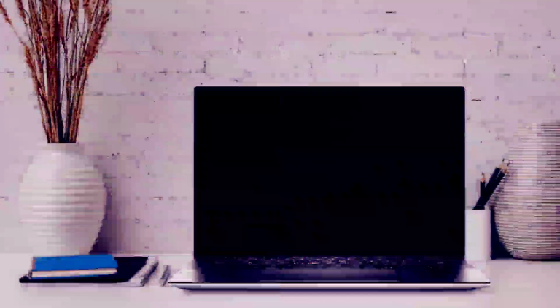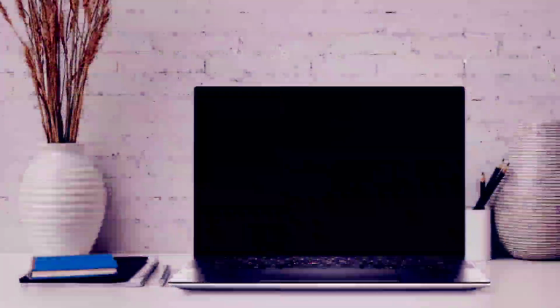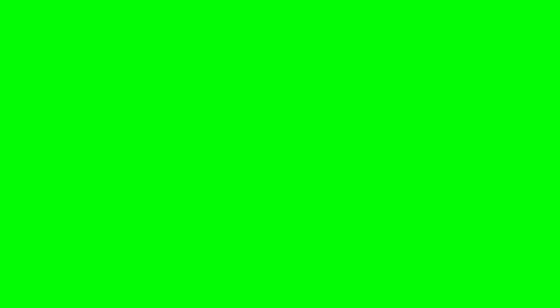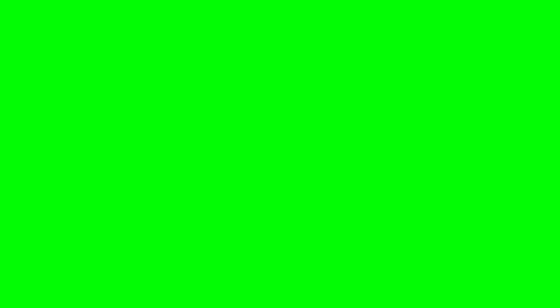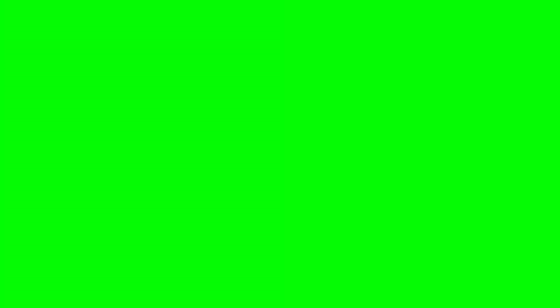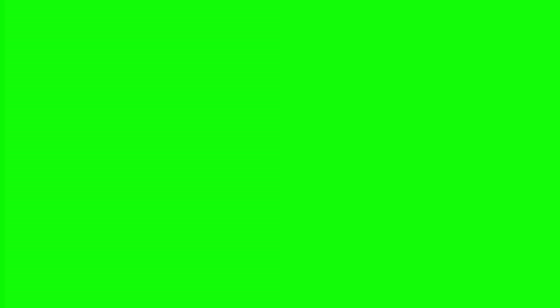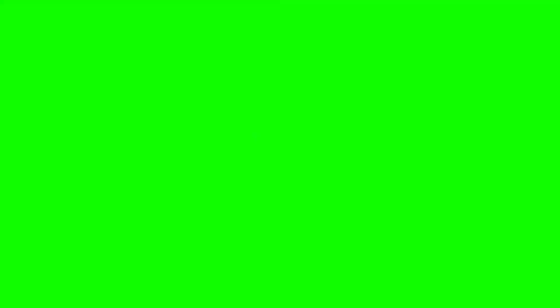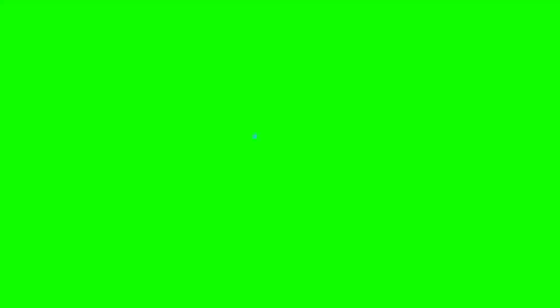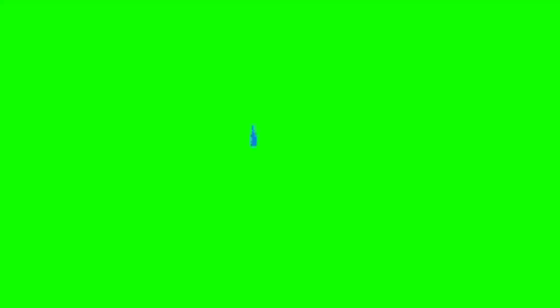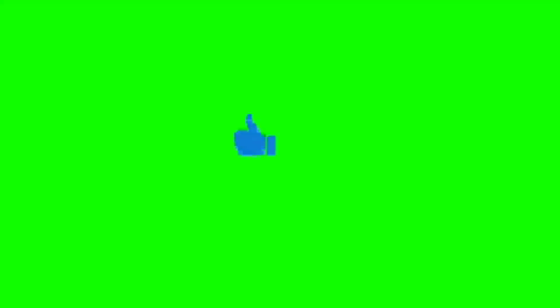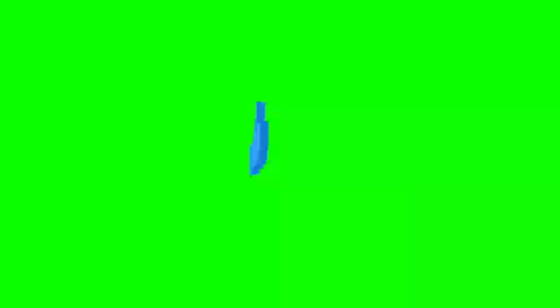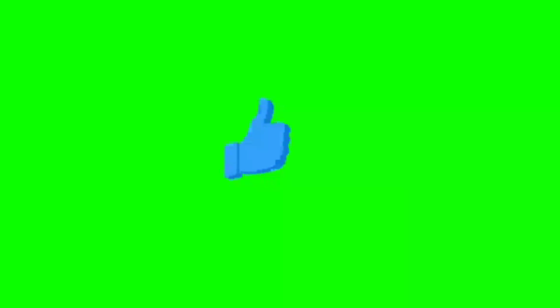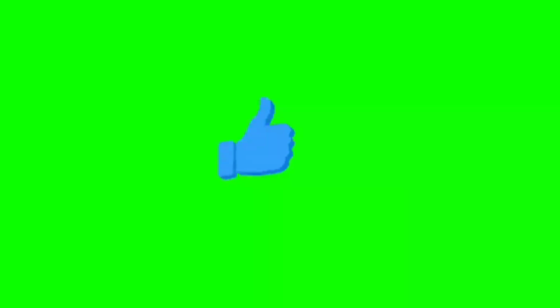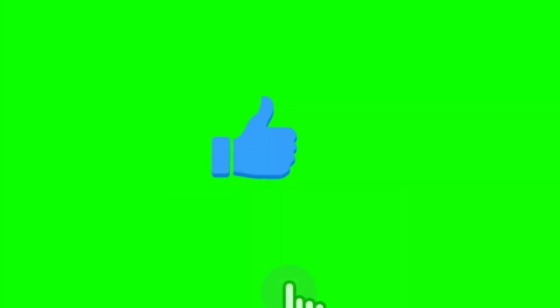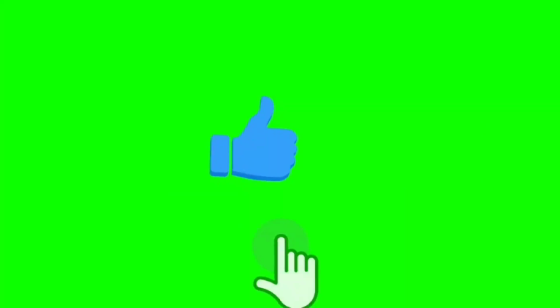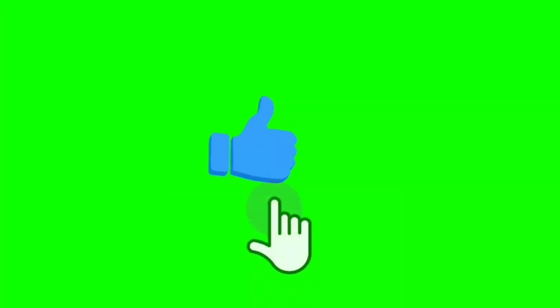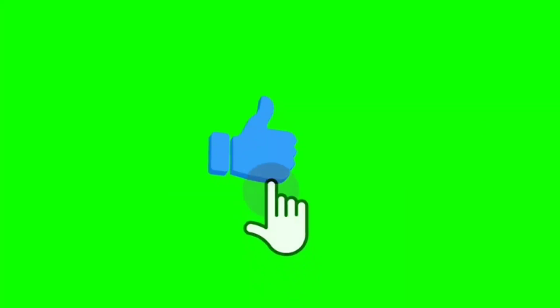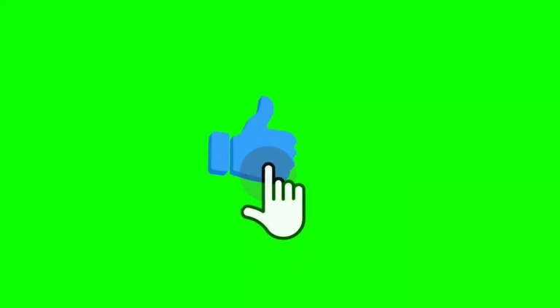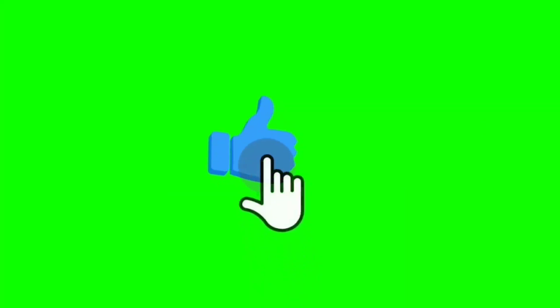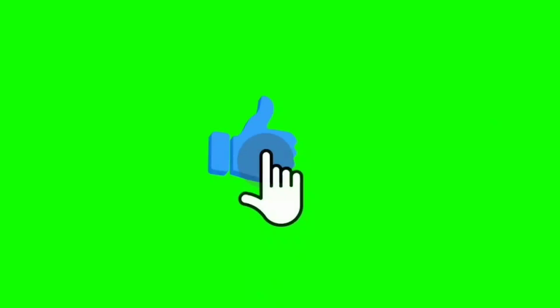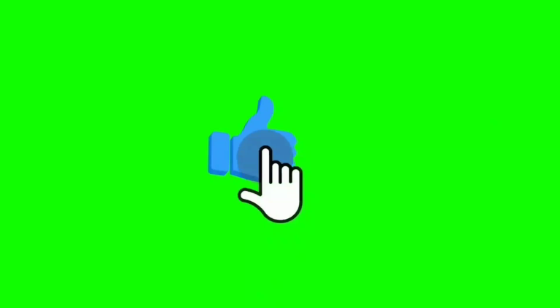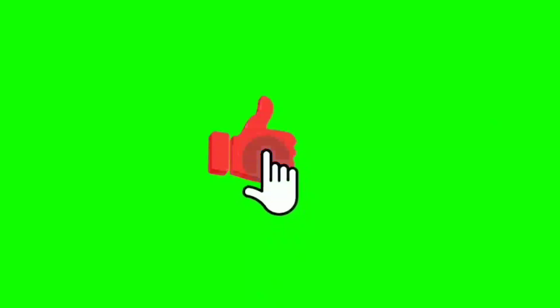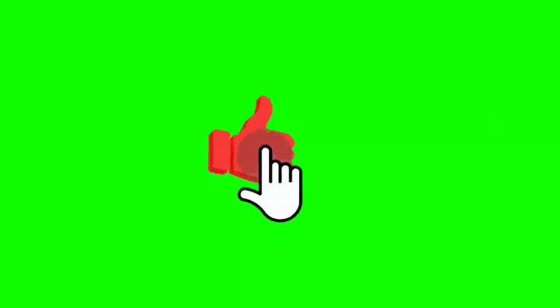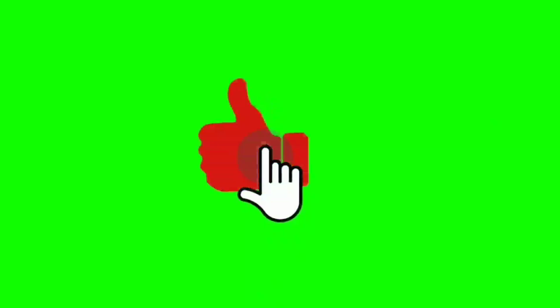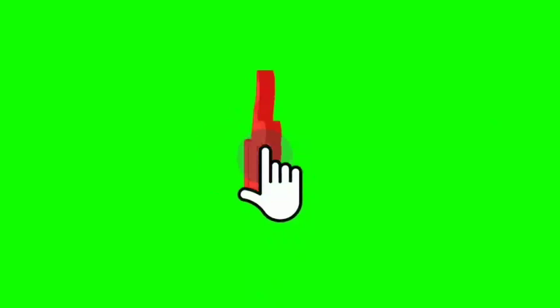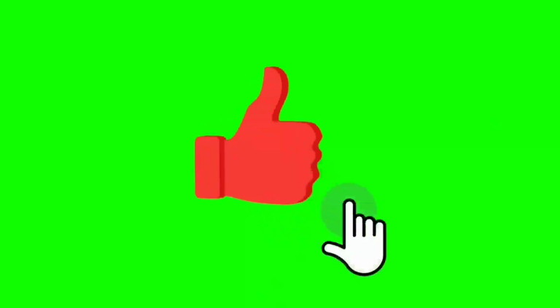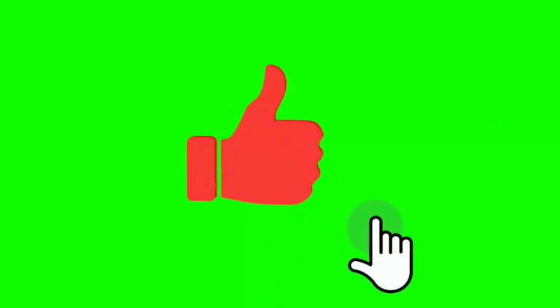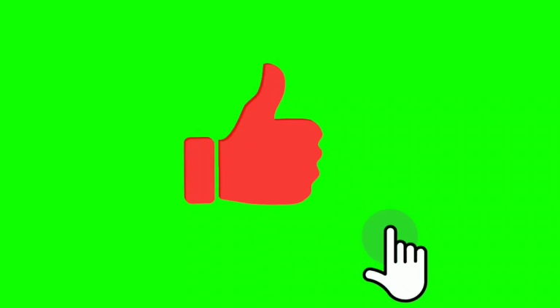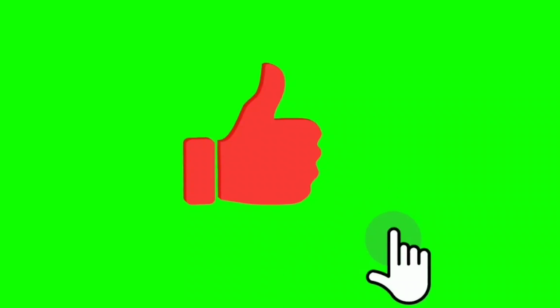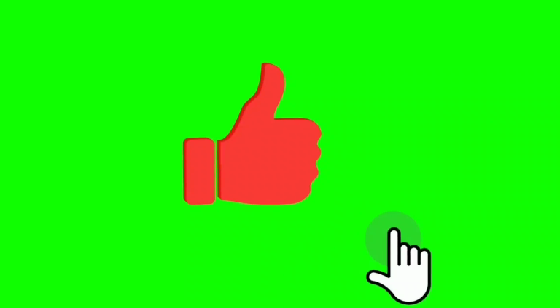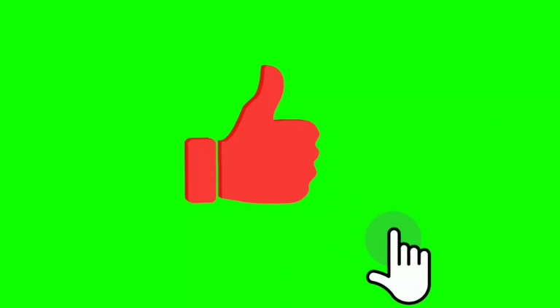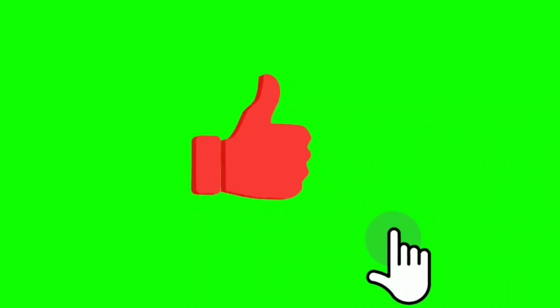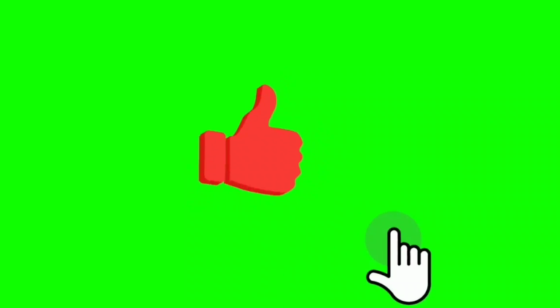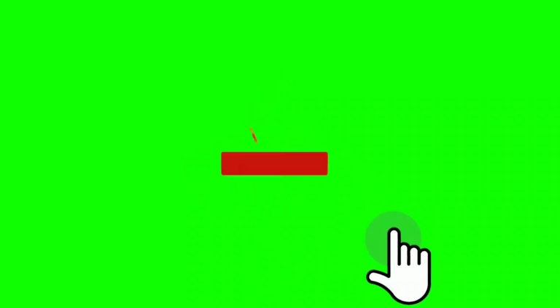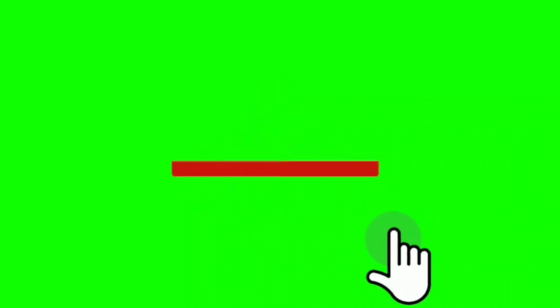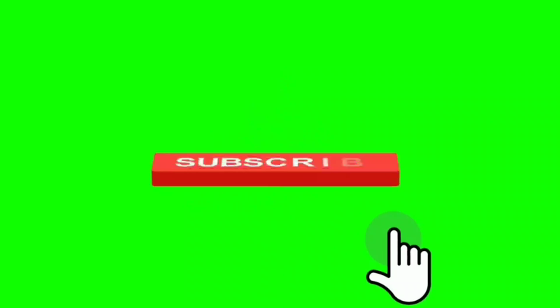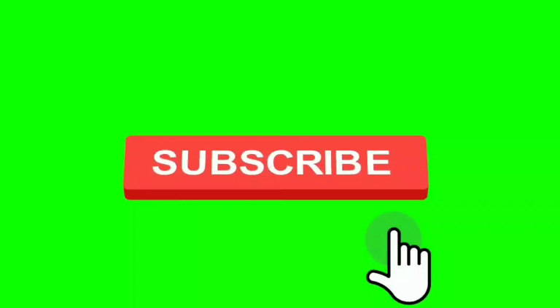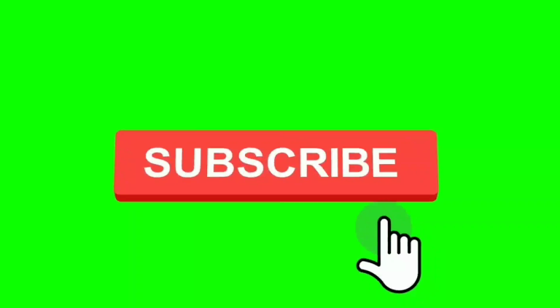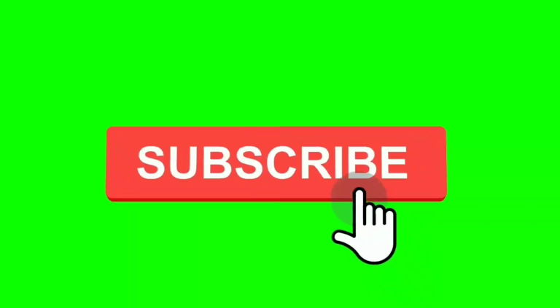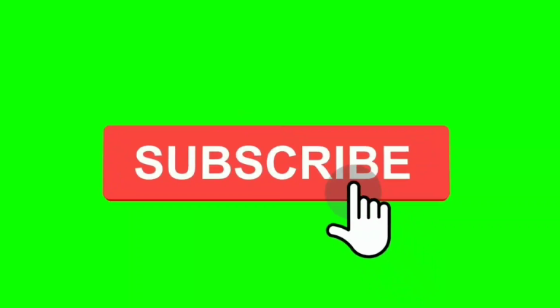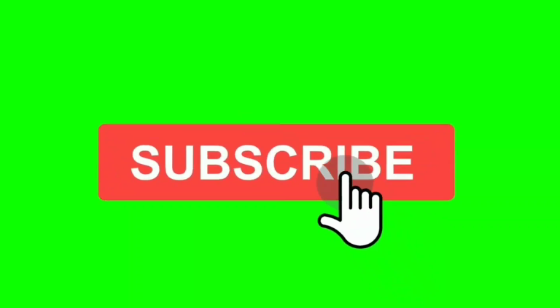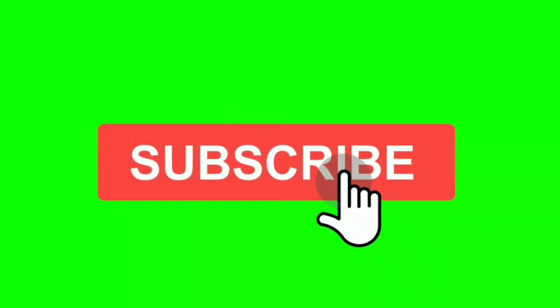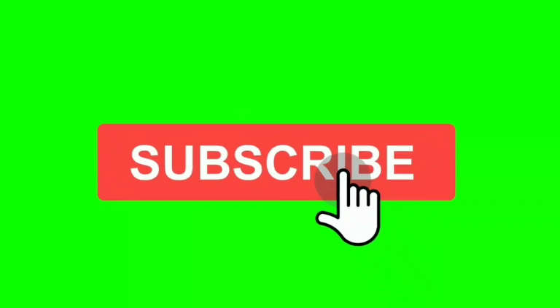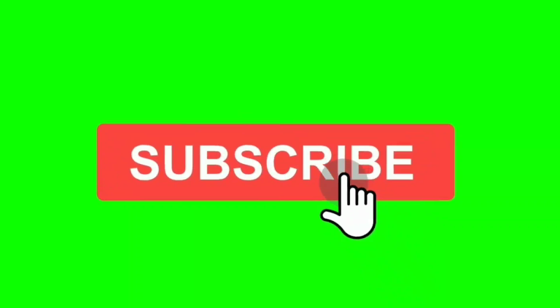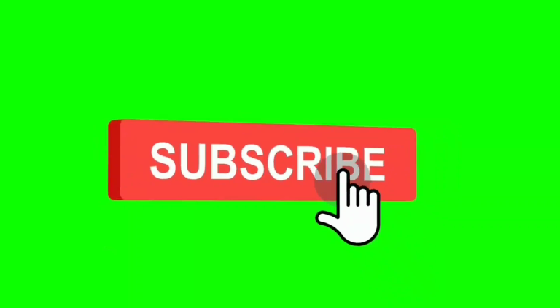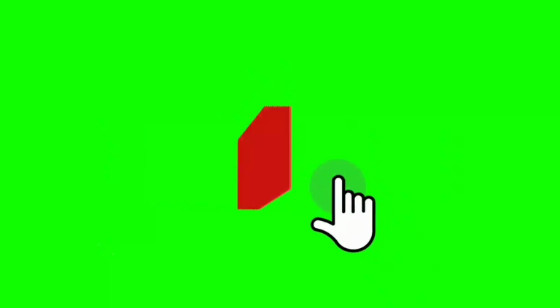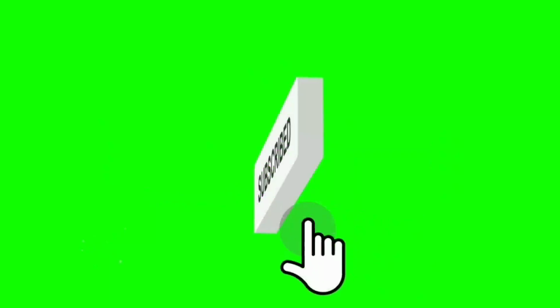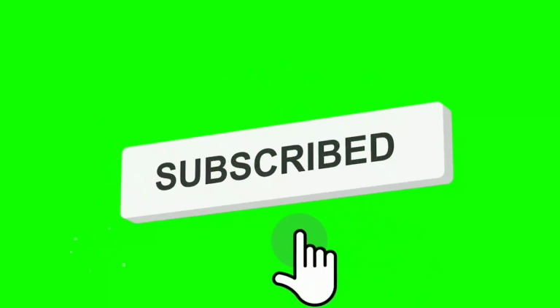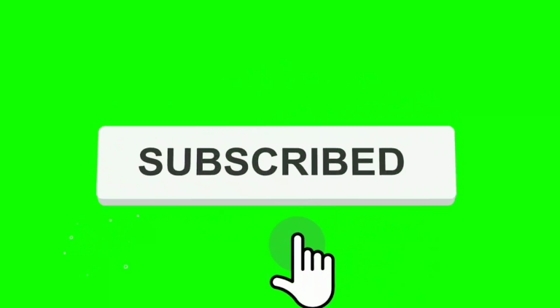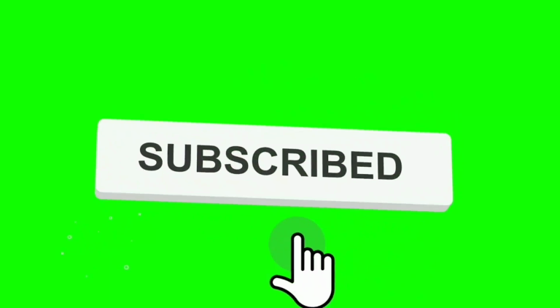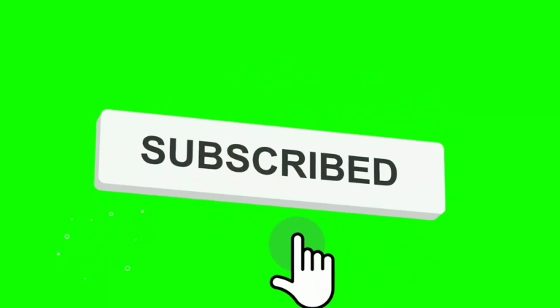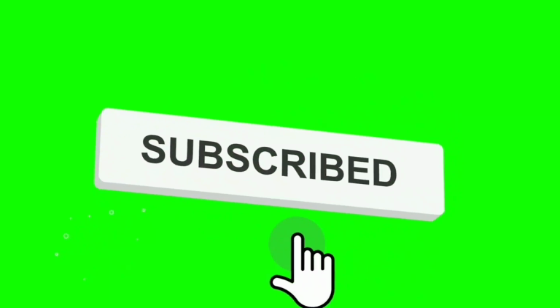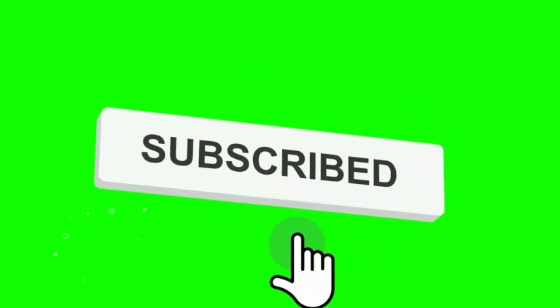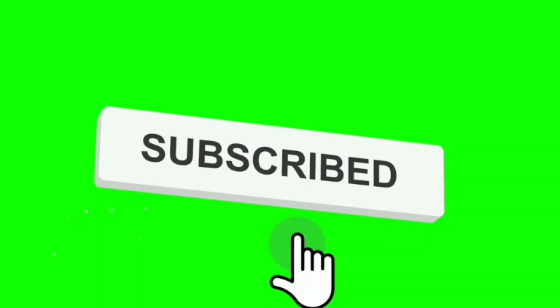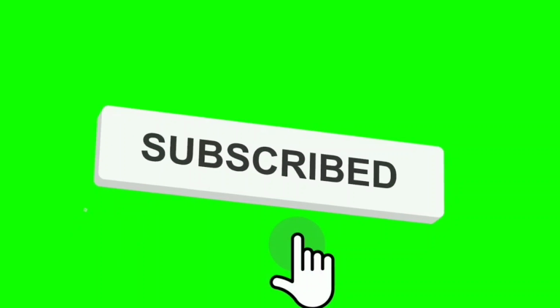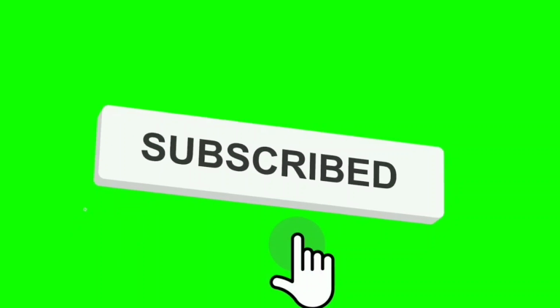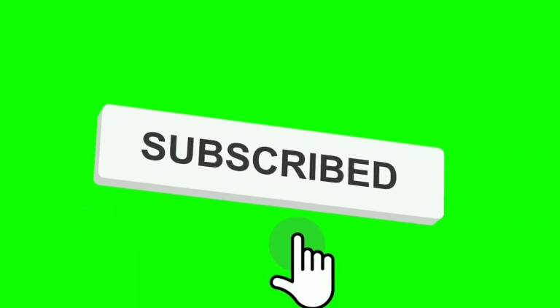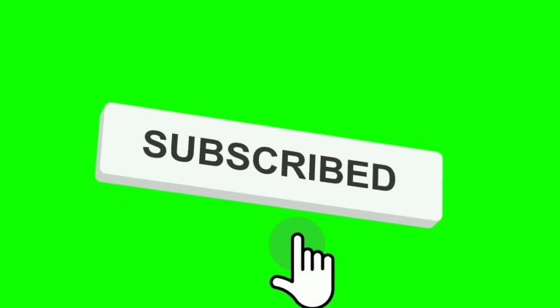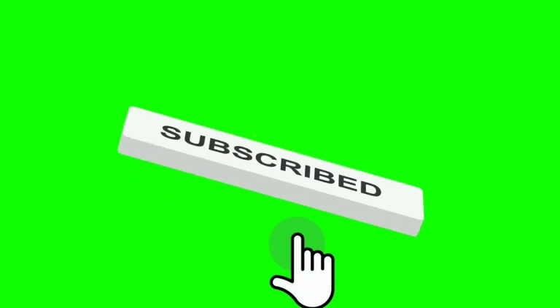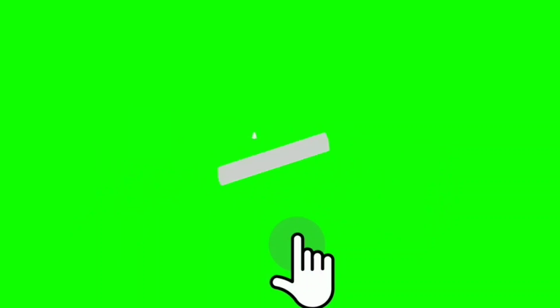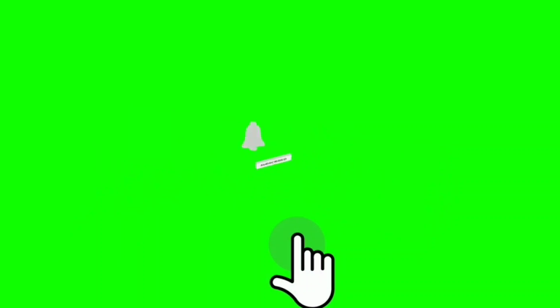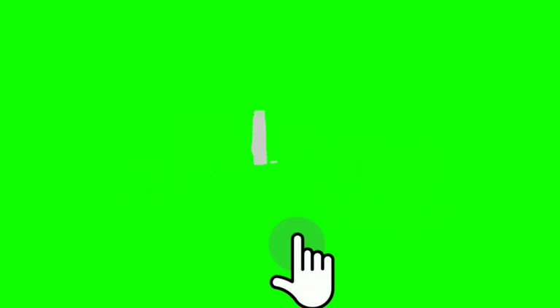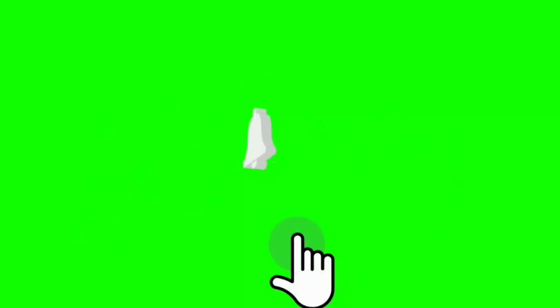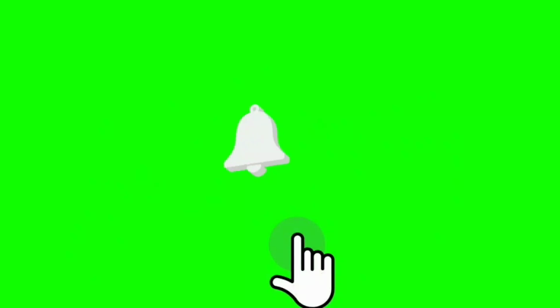If you'd like to see more disassembly videos of the latest notebooks, we would highly appreciate if you hit the like button and subscribe to the channel.